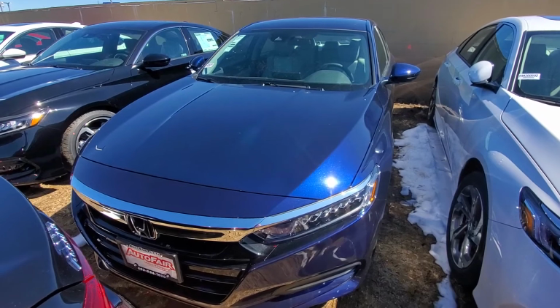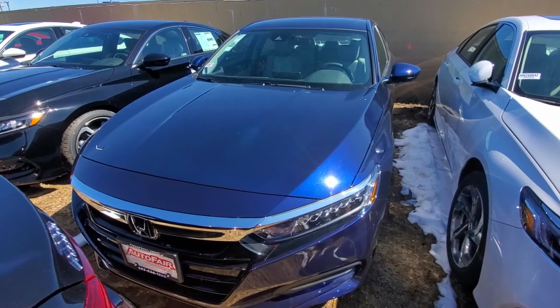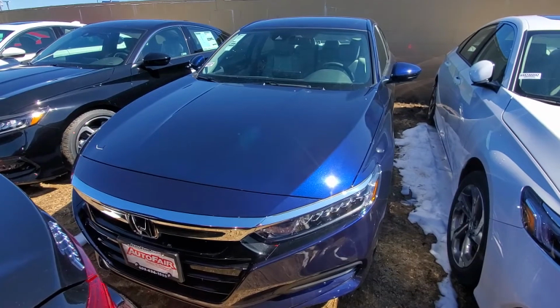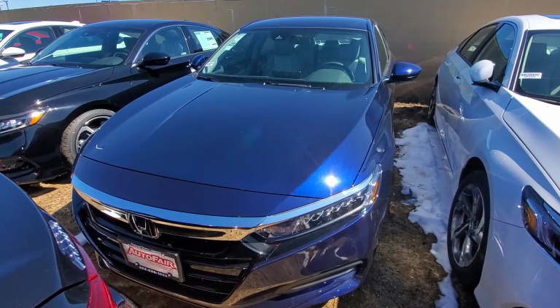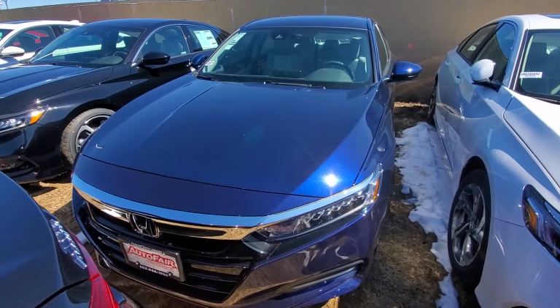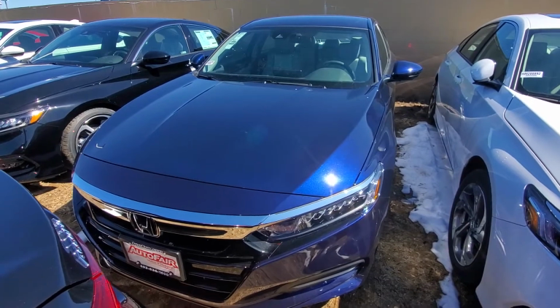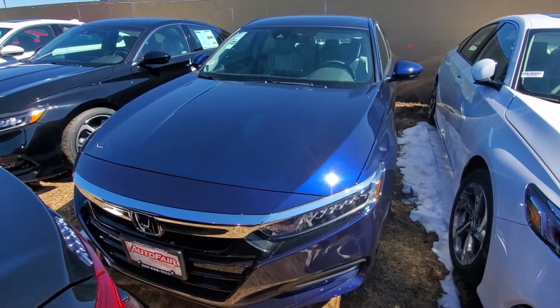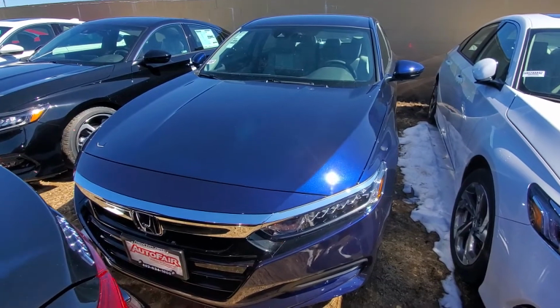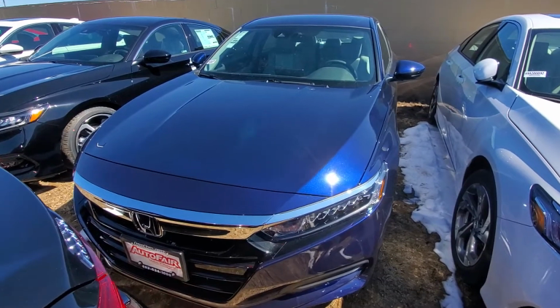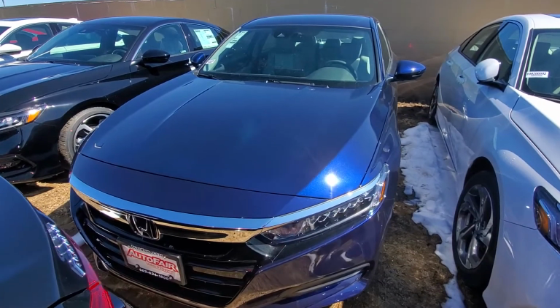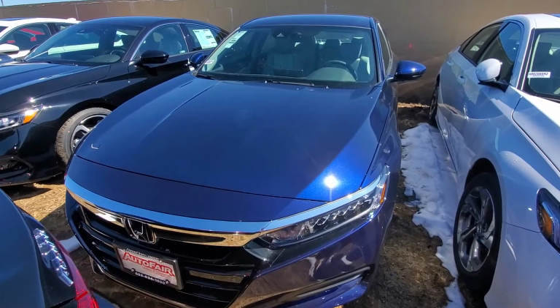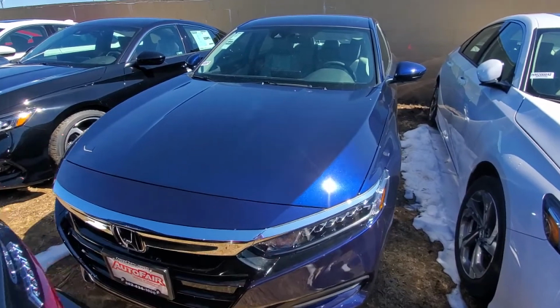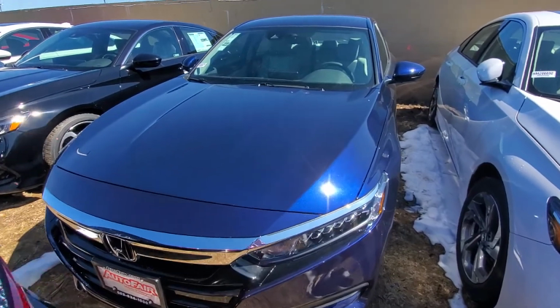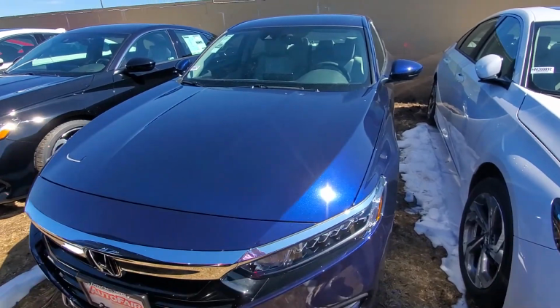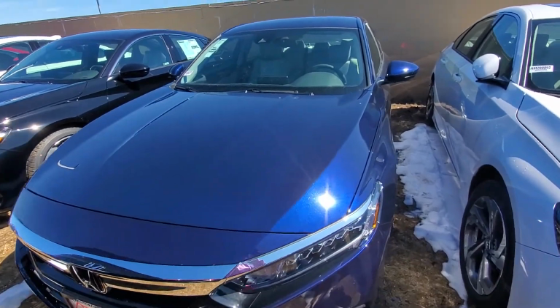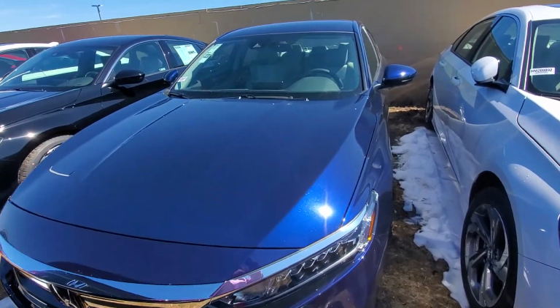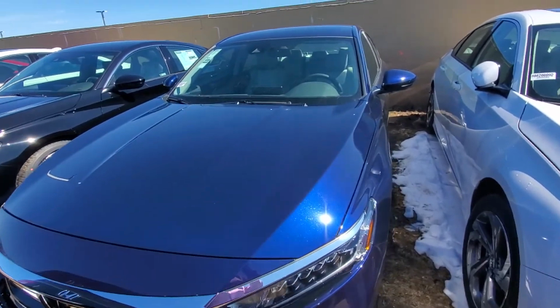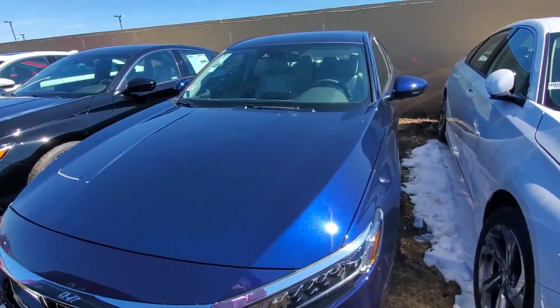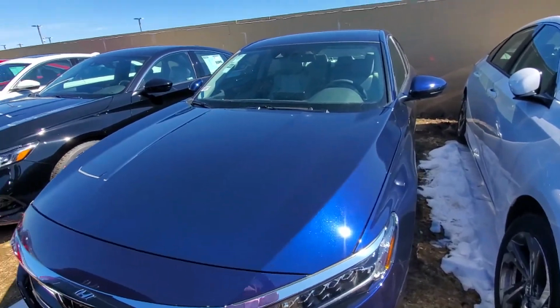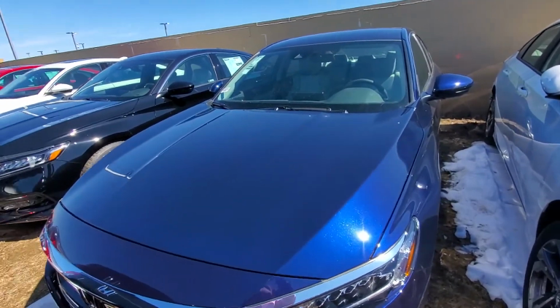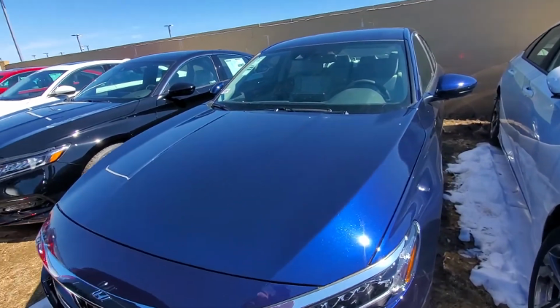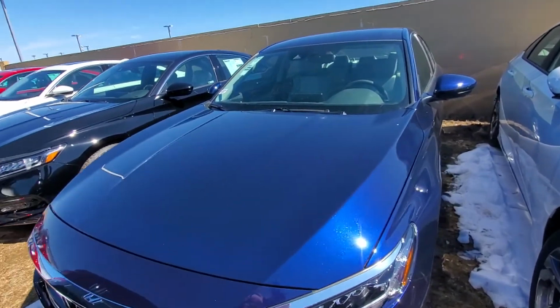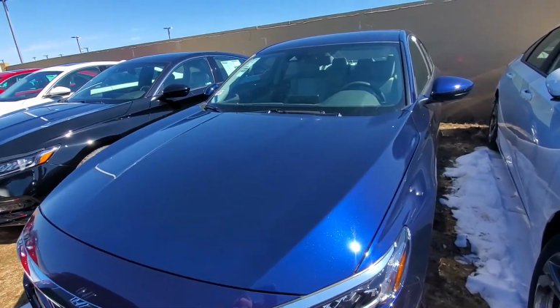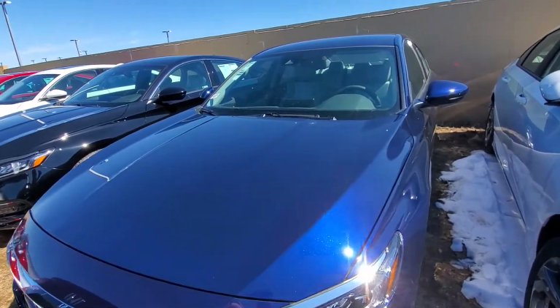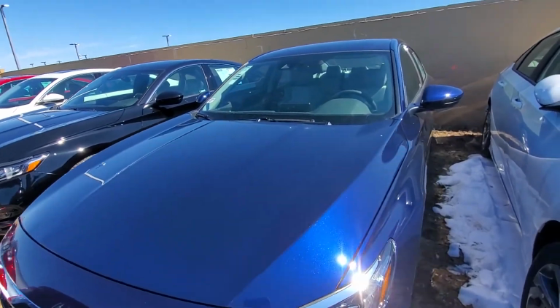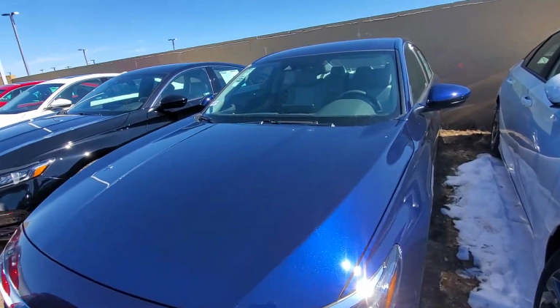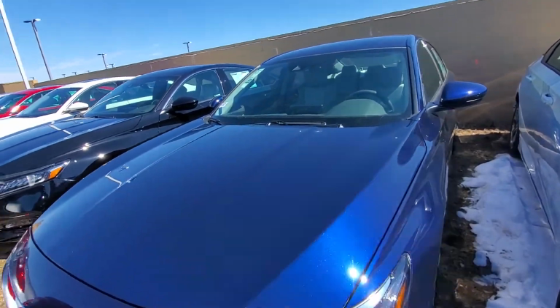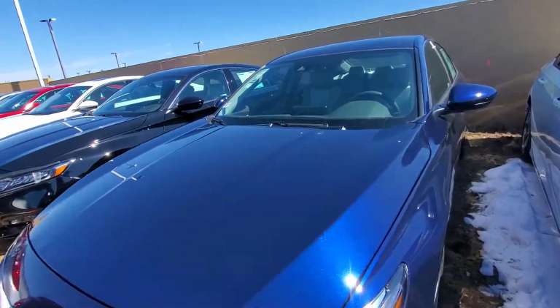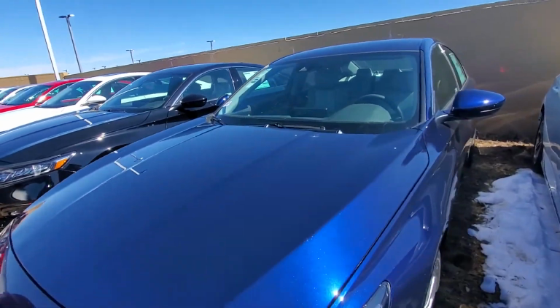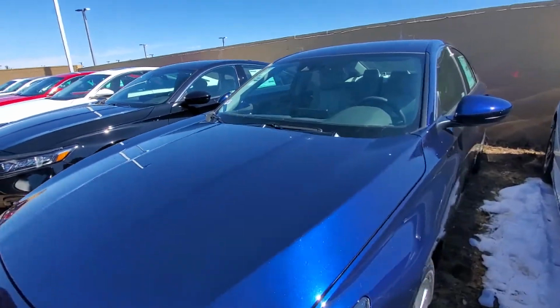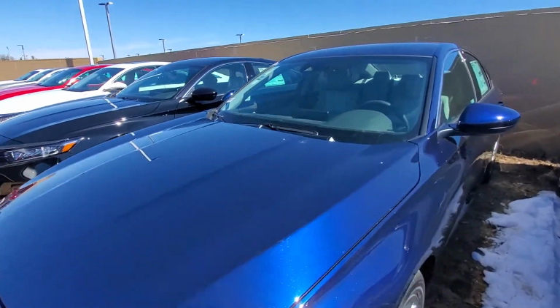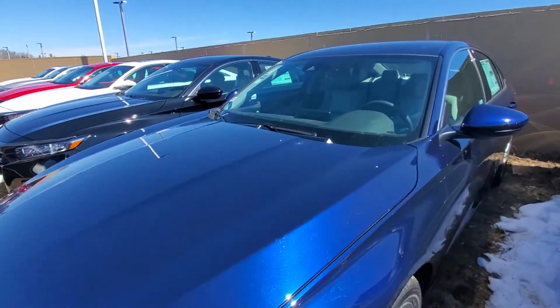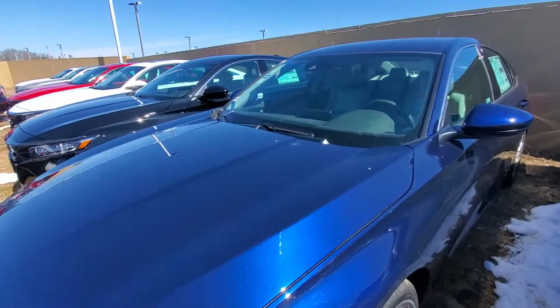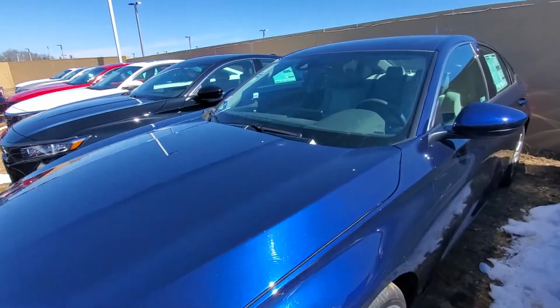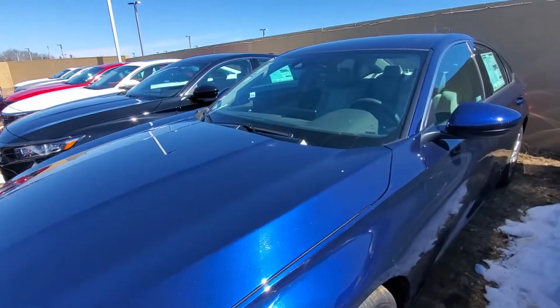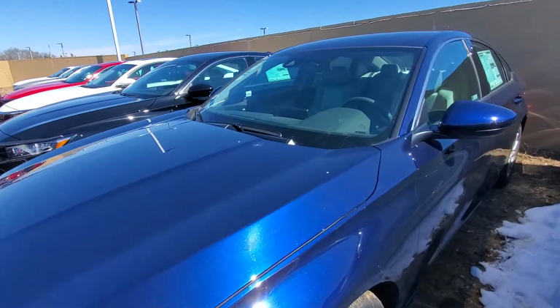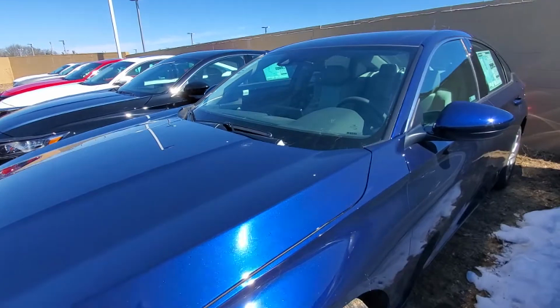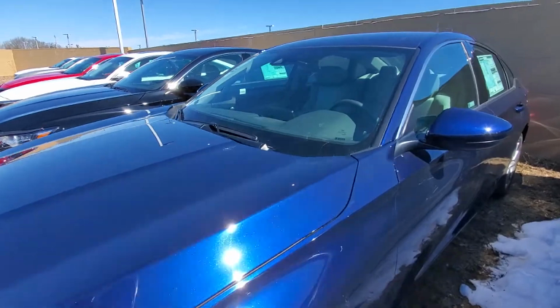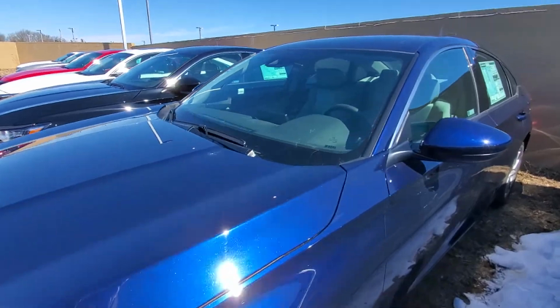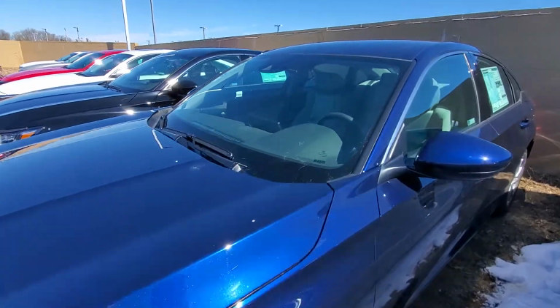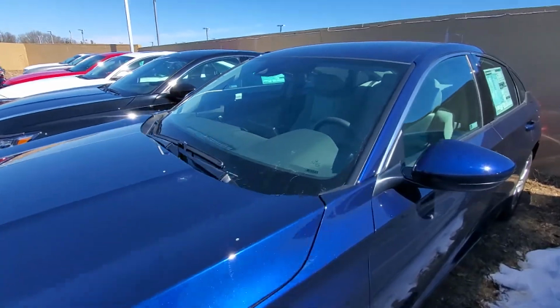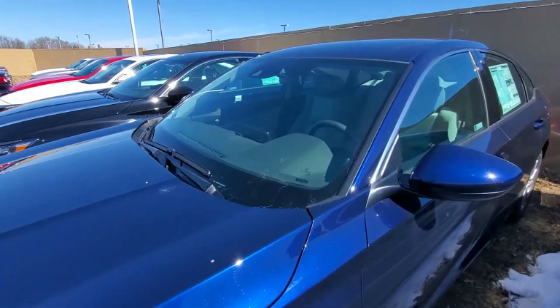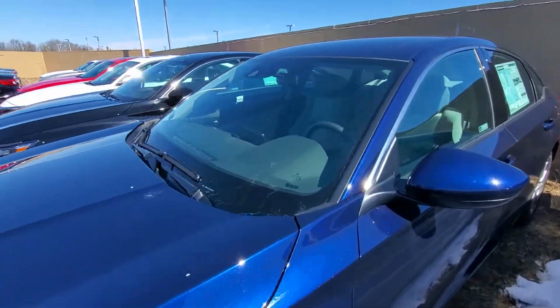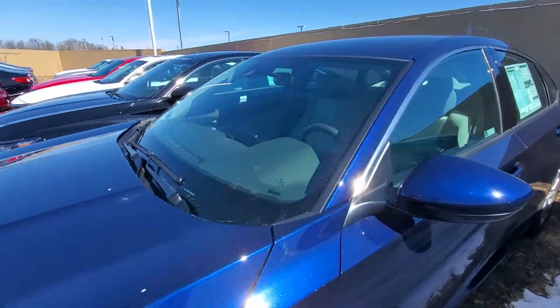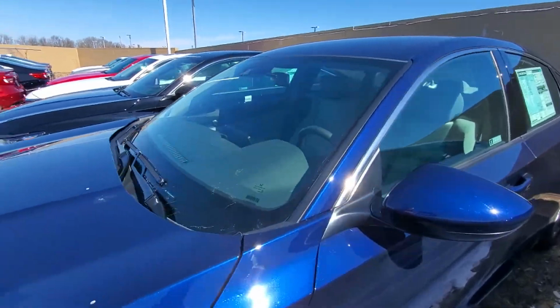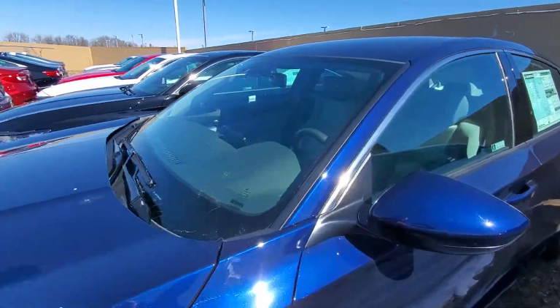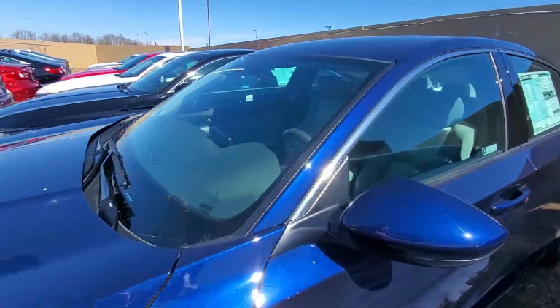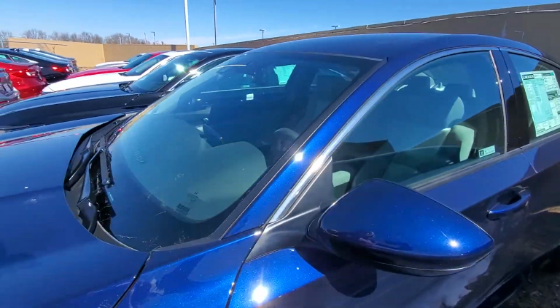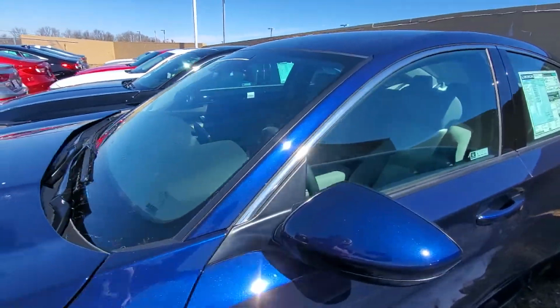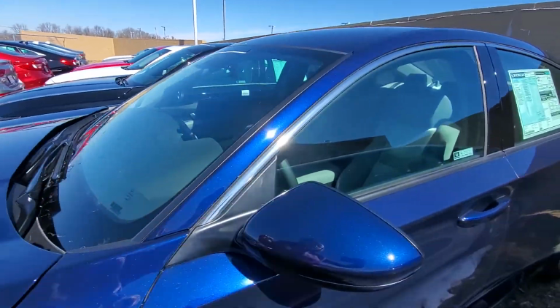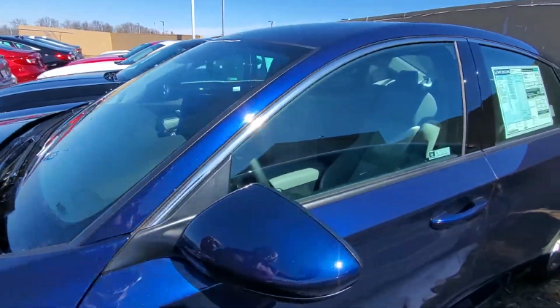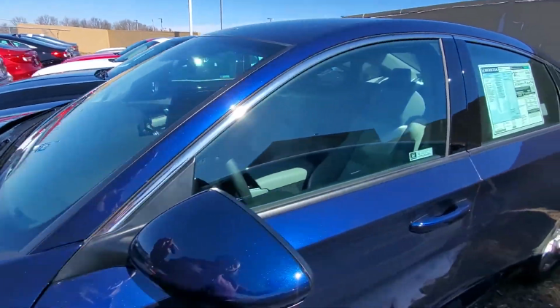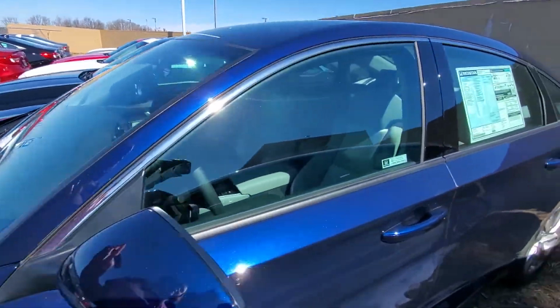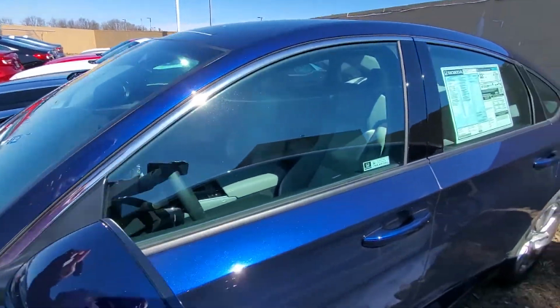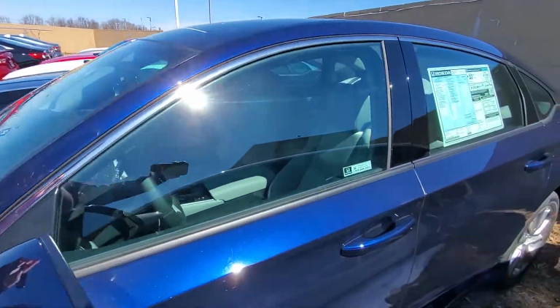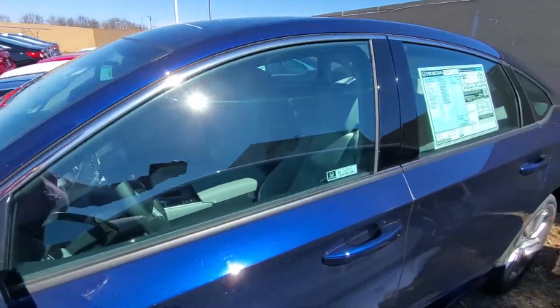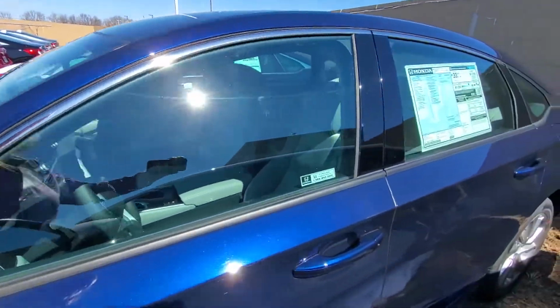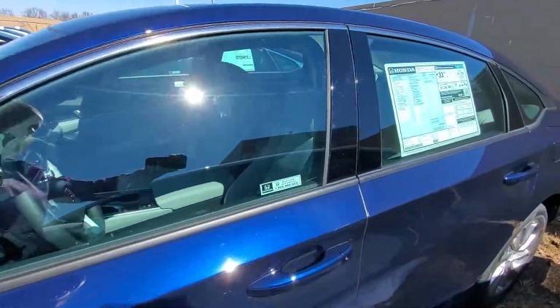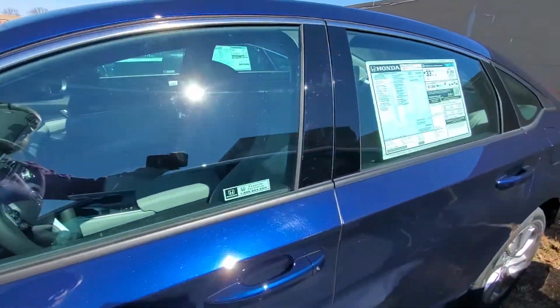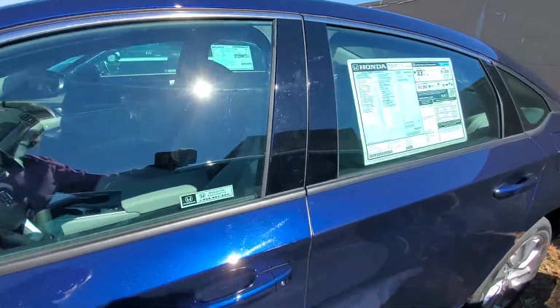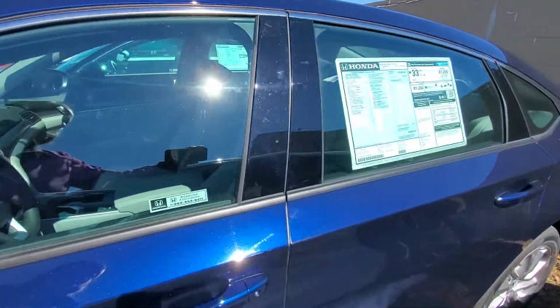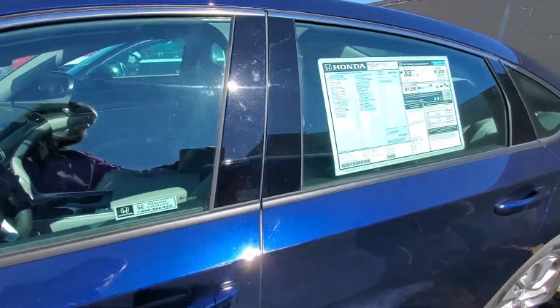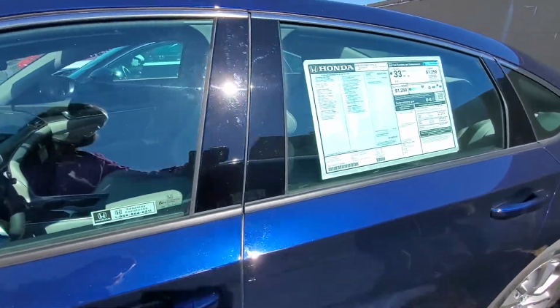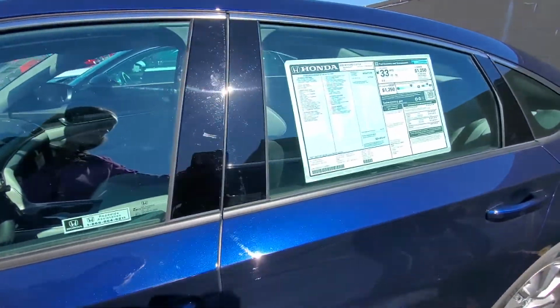Hi Thomas, this is Alex over at Auto for Honda. I just wanted to send you a quick walk-around video of the 2020 Honda Accord LX that you inquired about online.